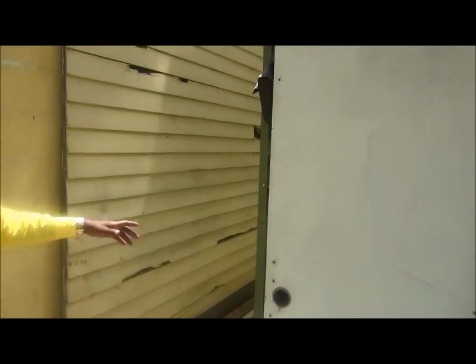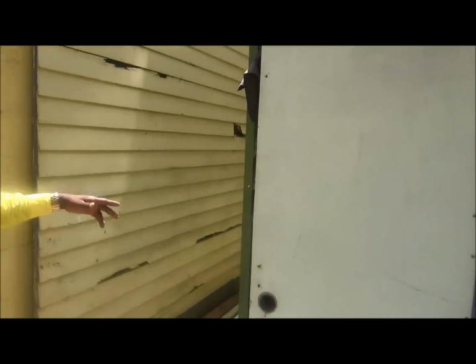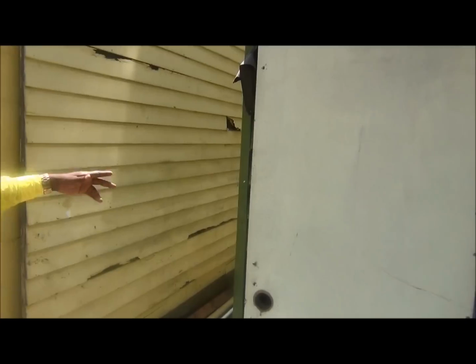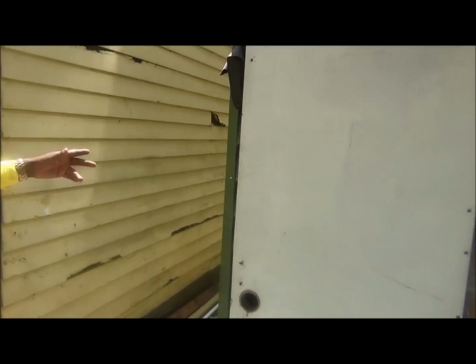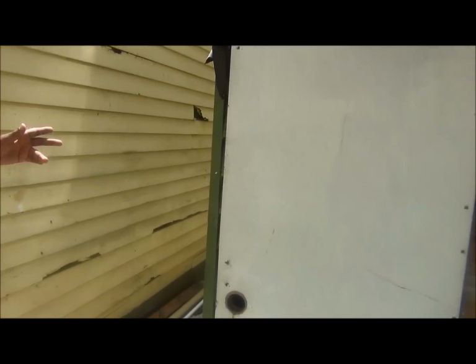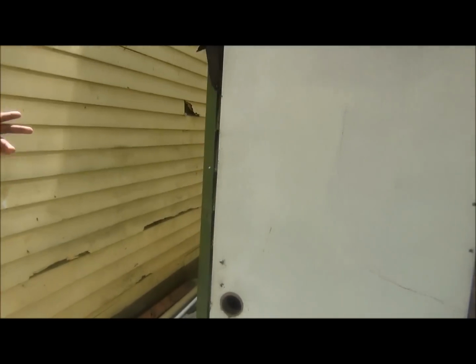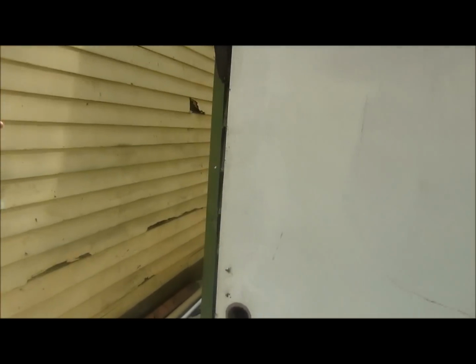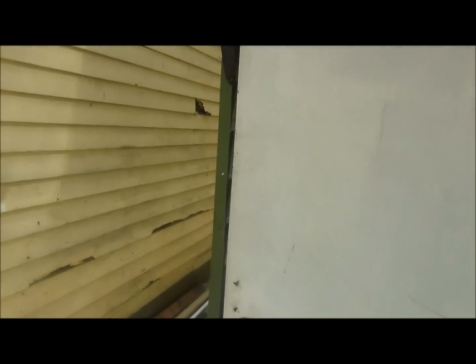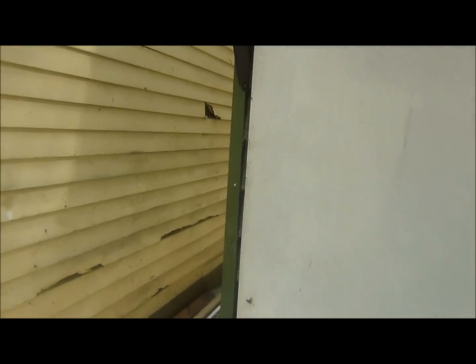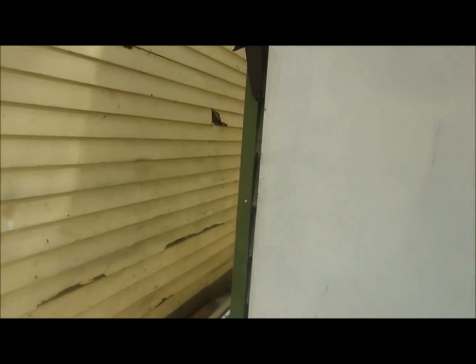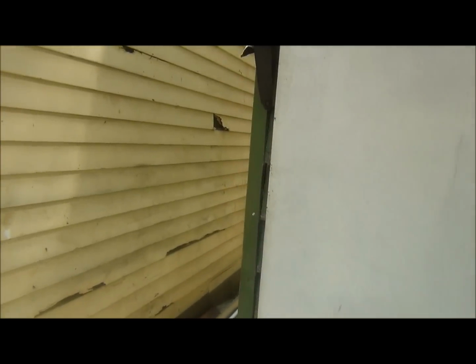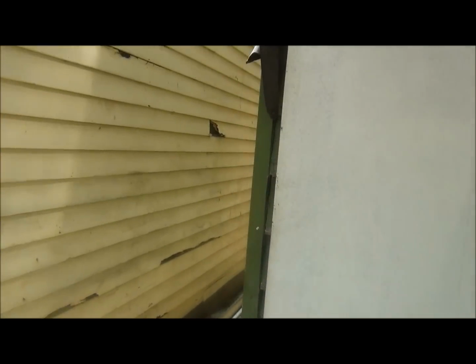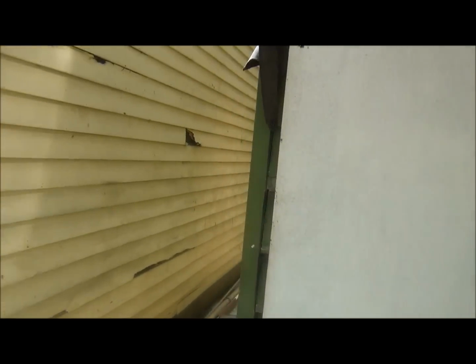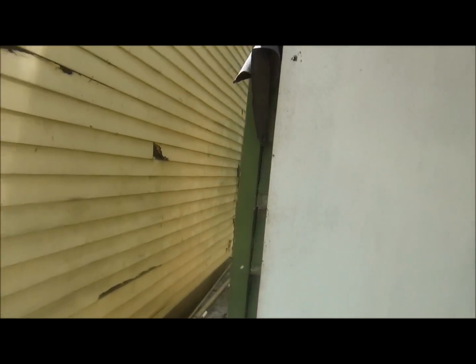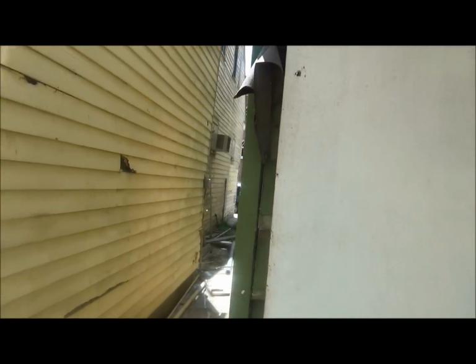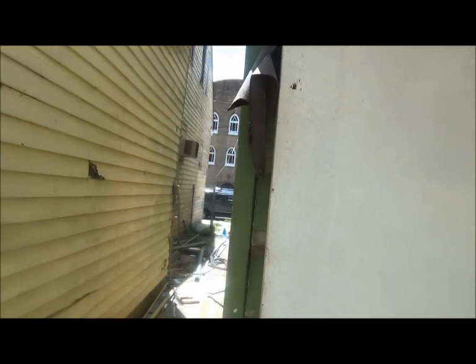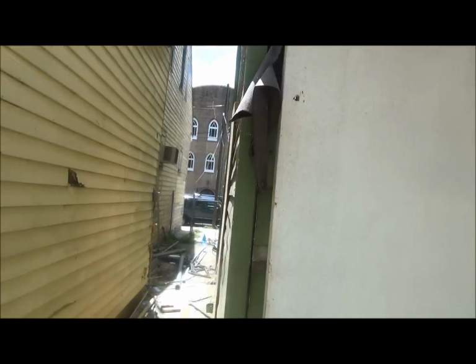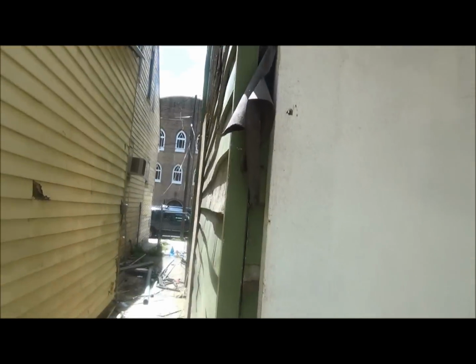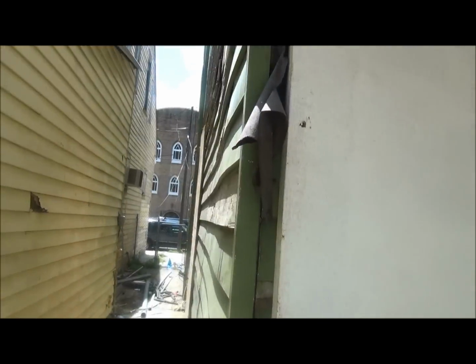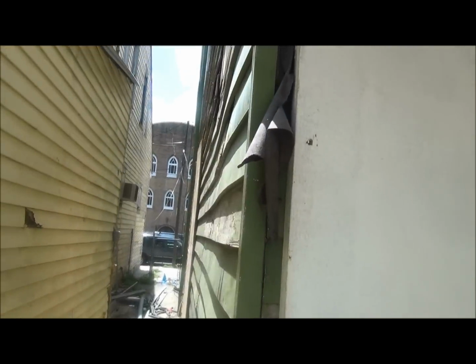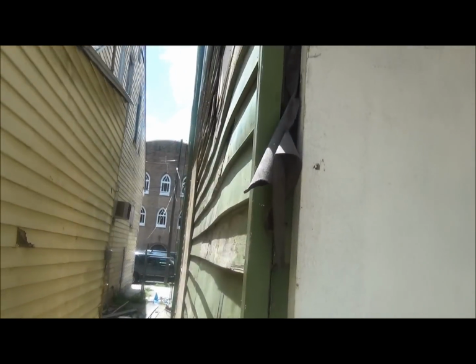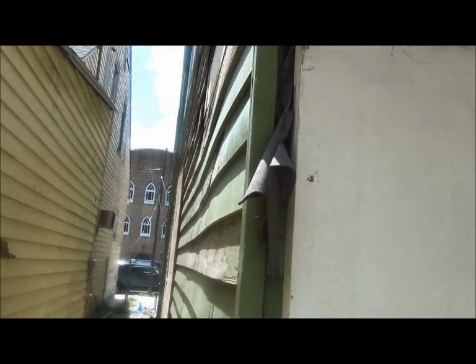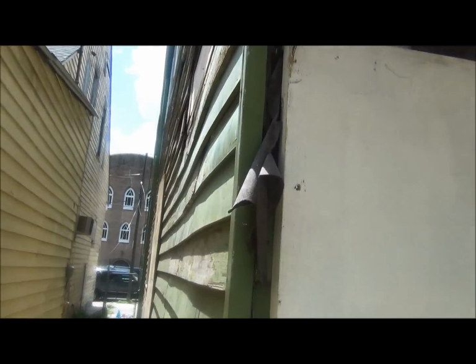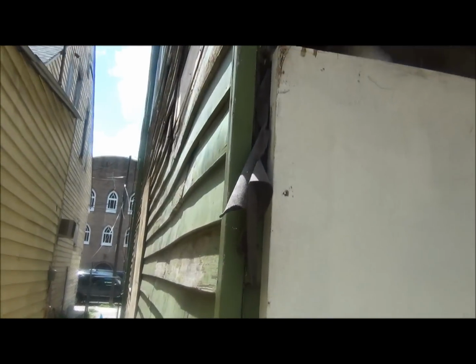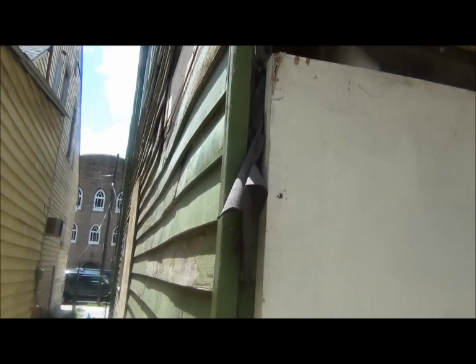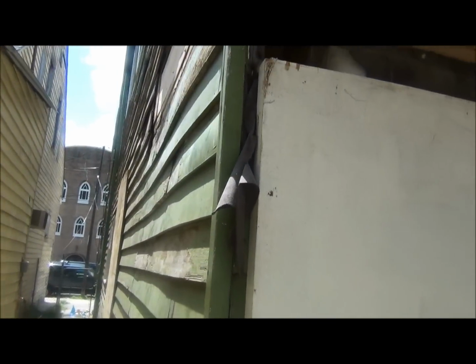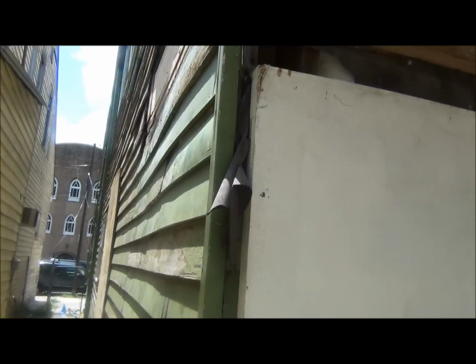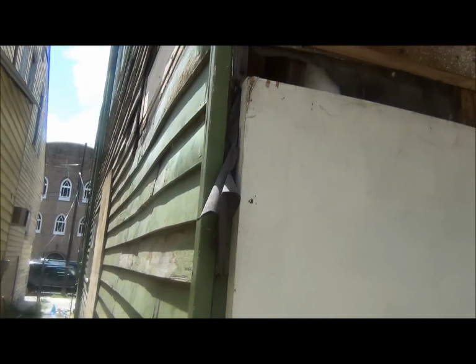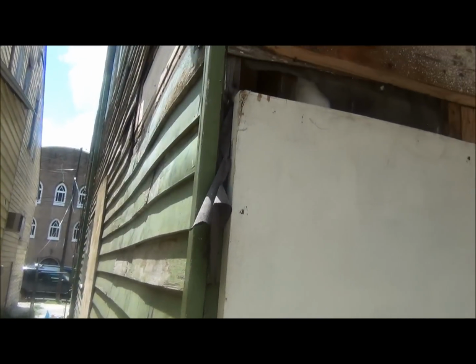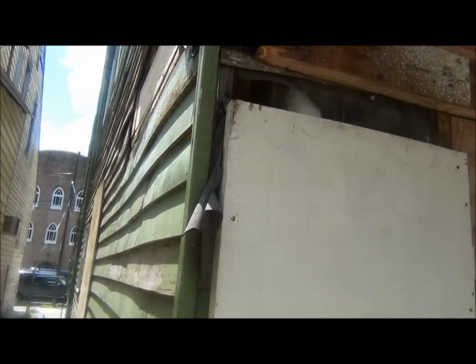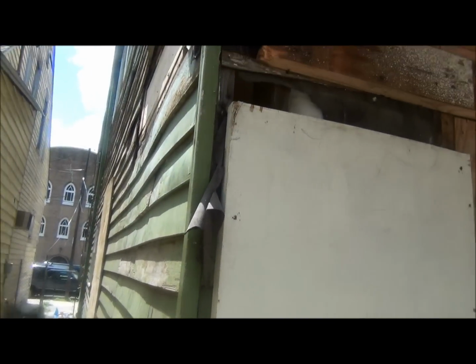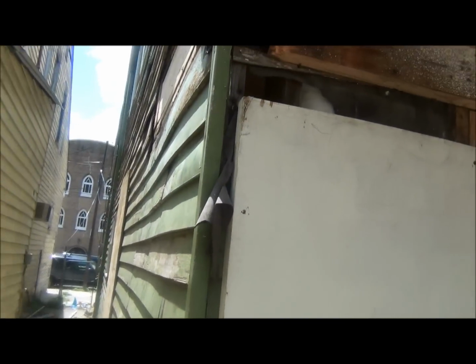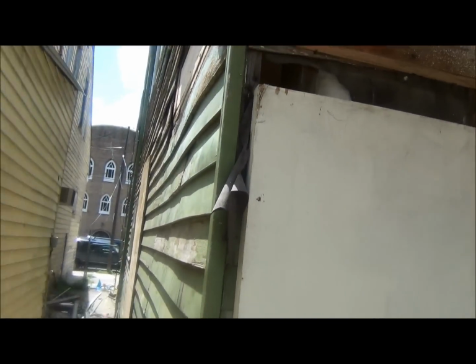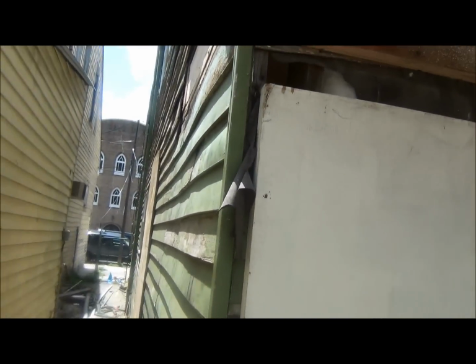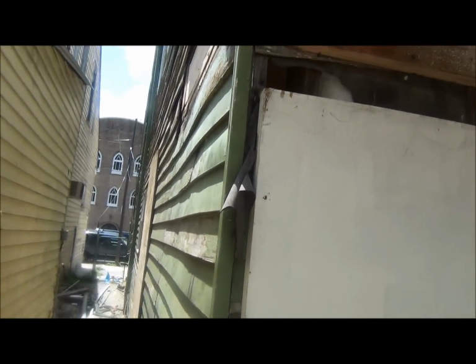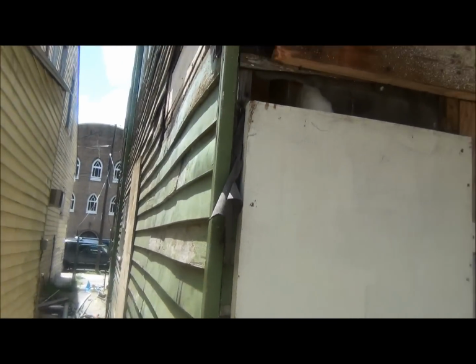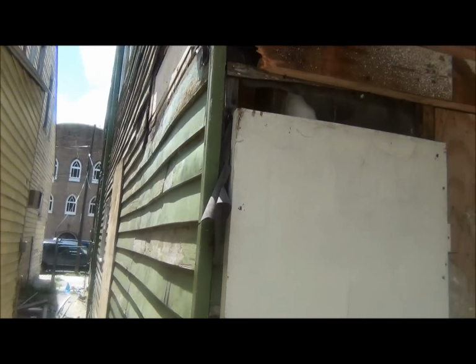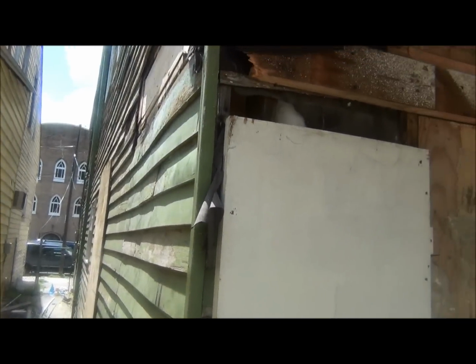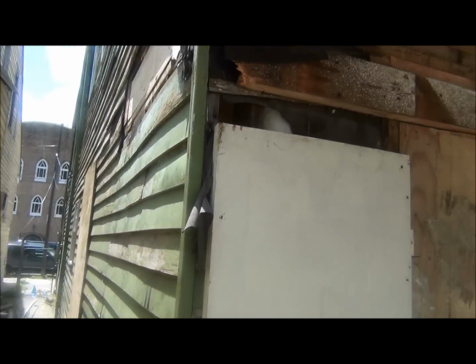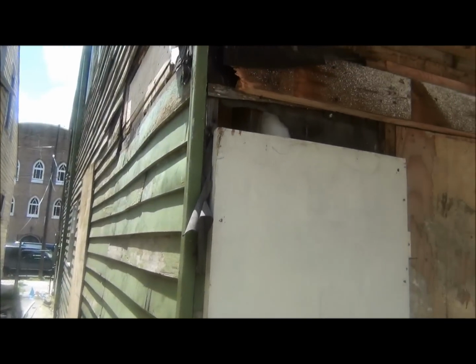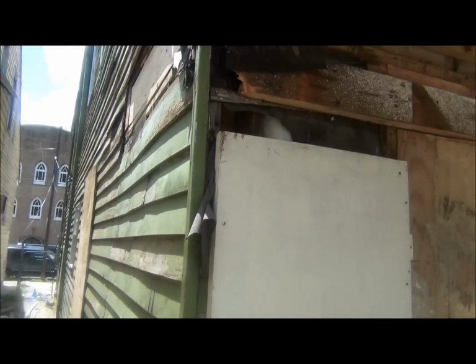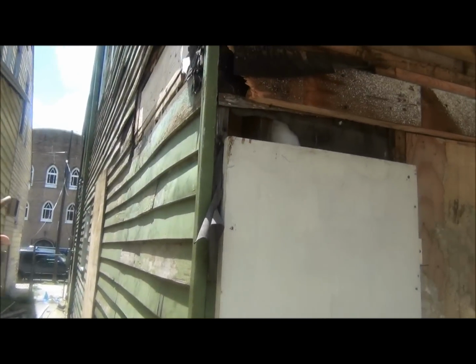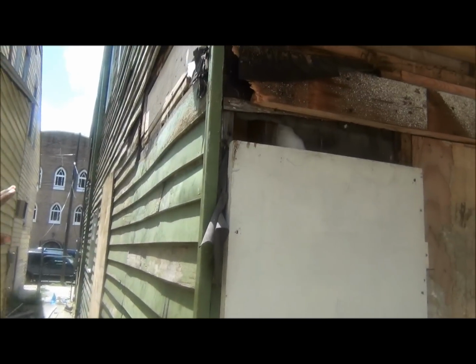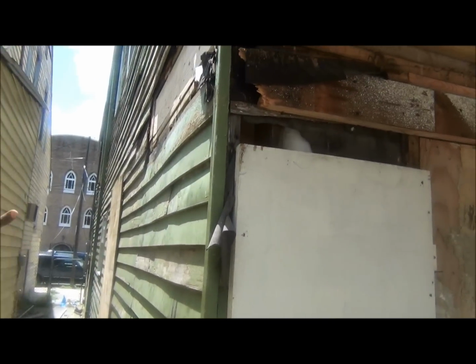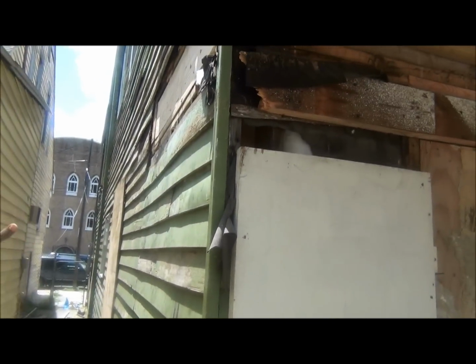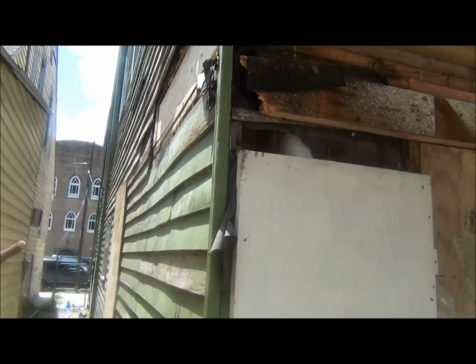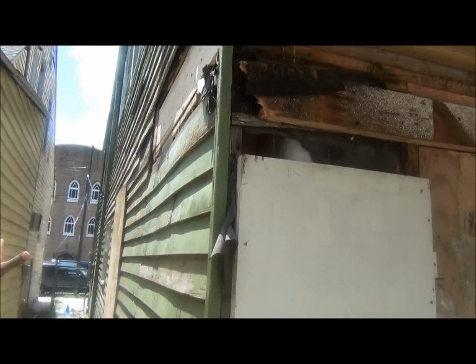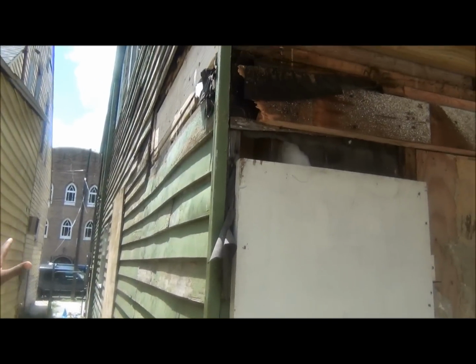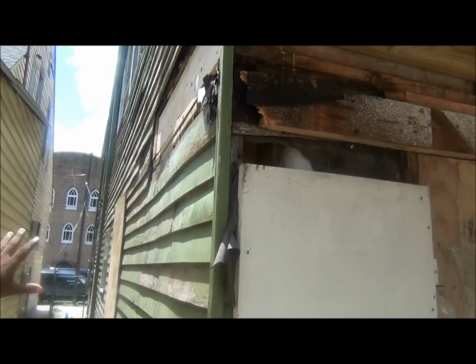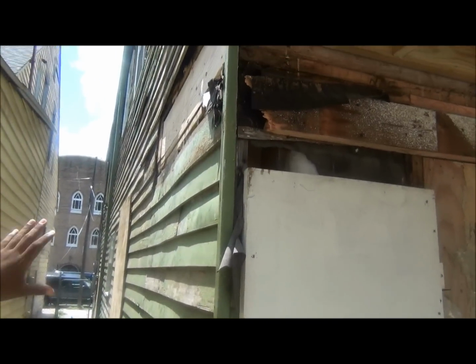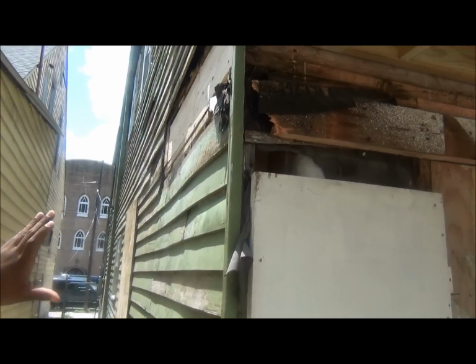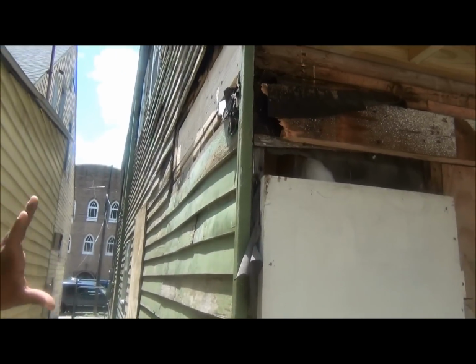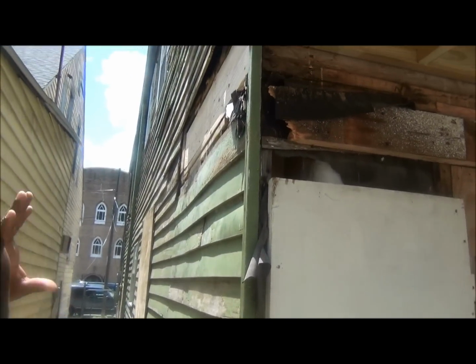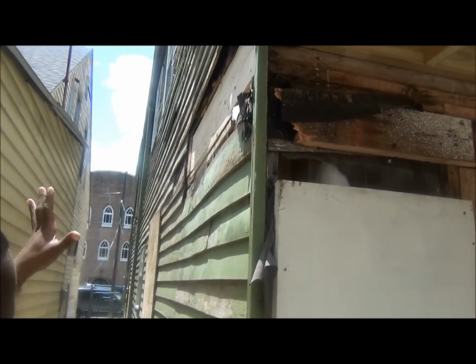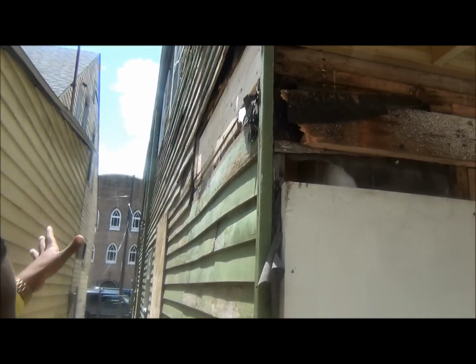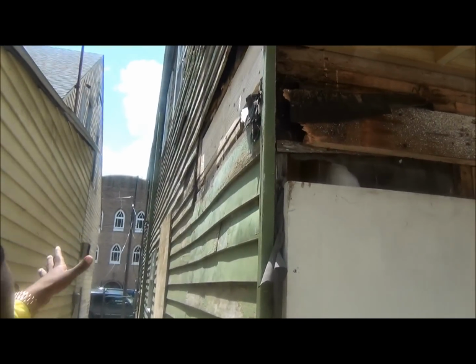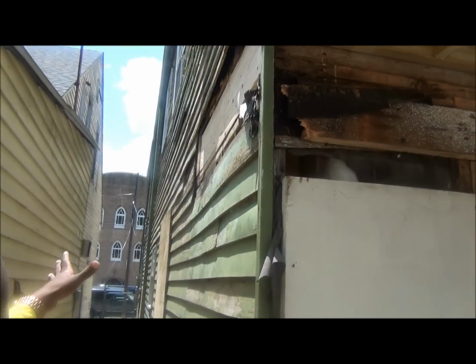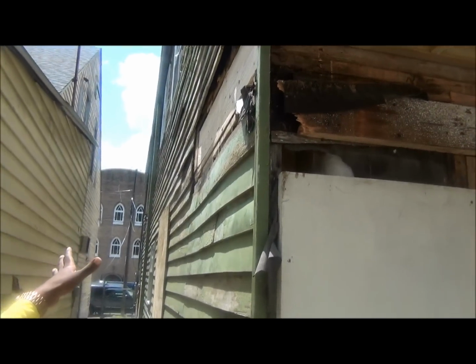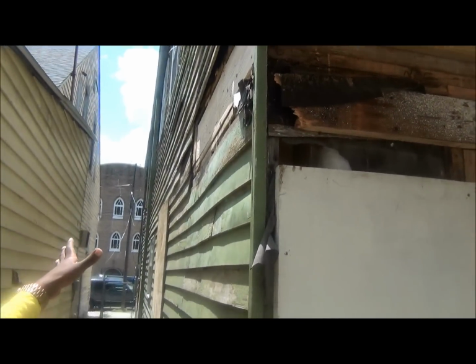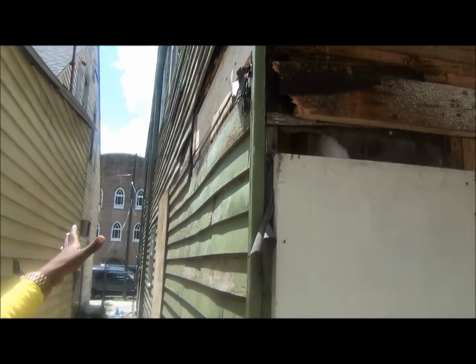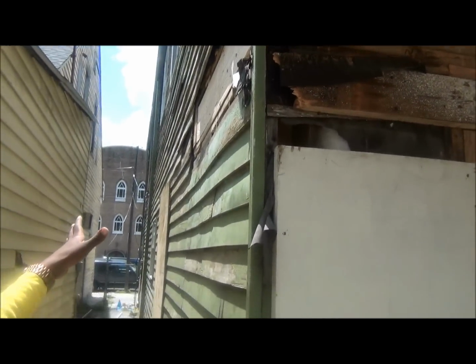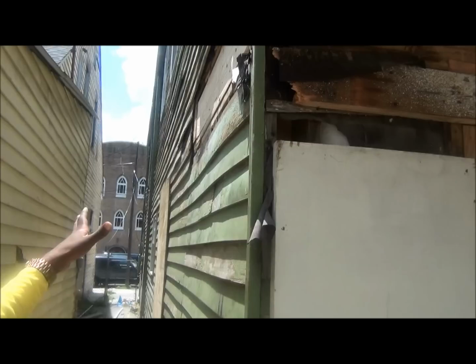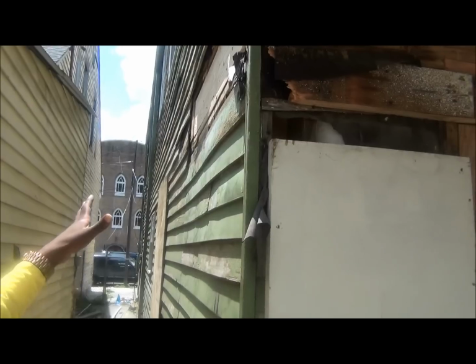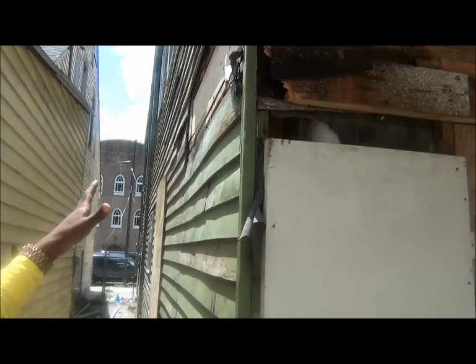Here we got the side of the house. What we did, we primed it down, we chipped away all this old paint, and we're going to go in and repaint this all together.